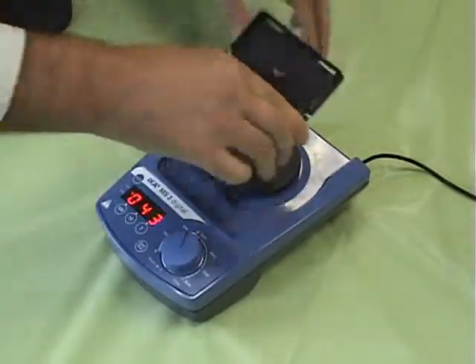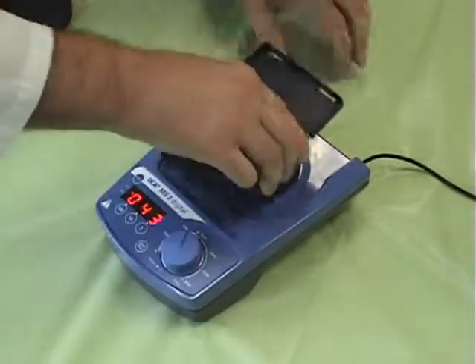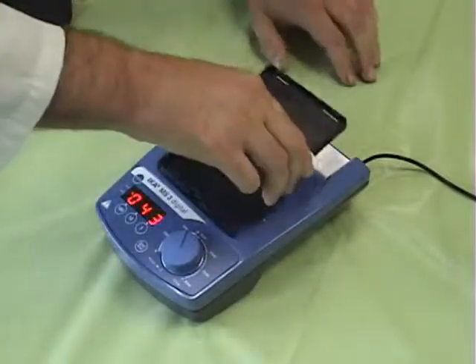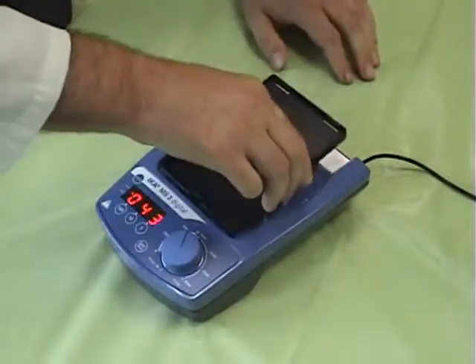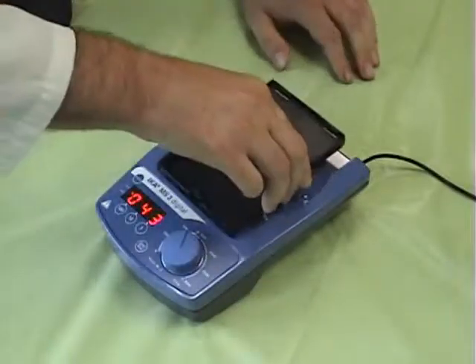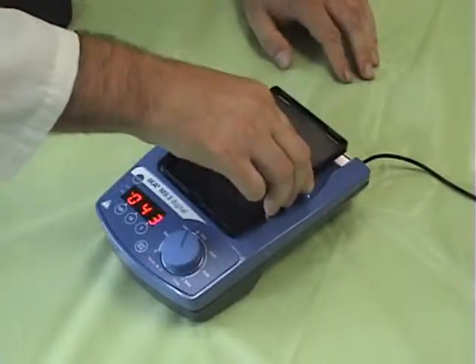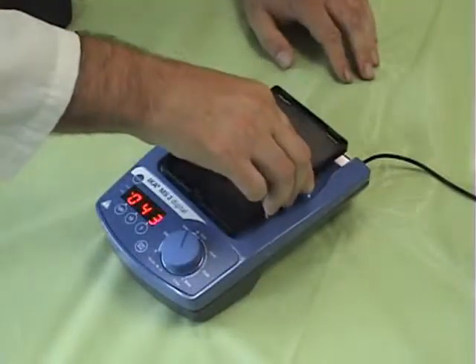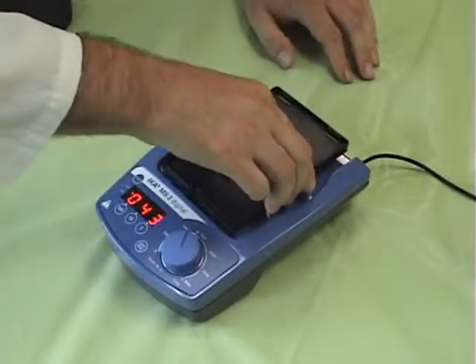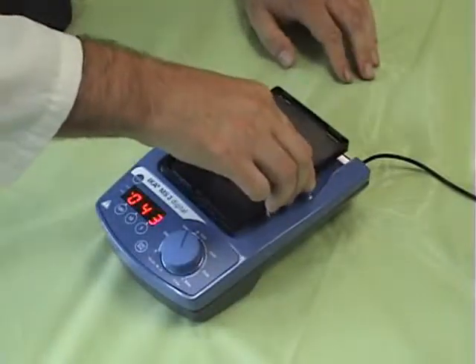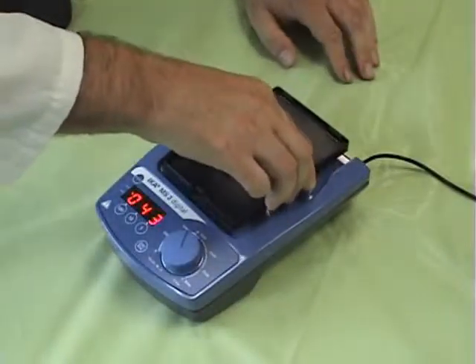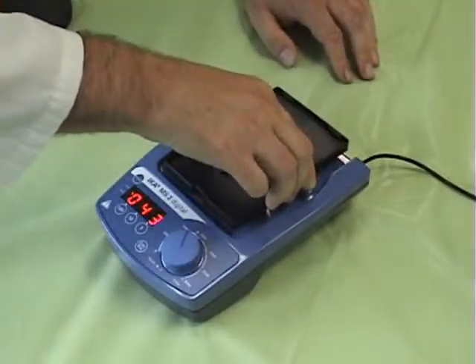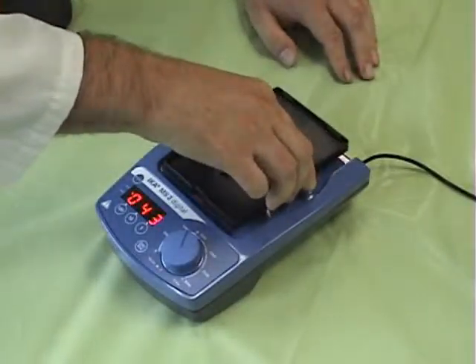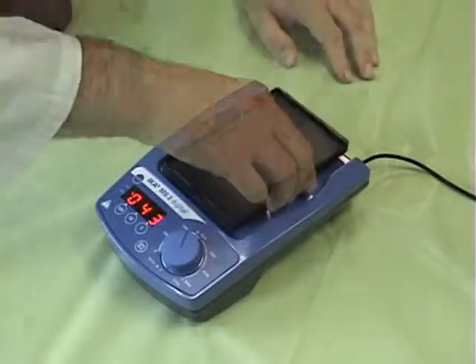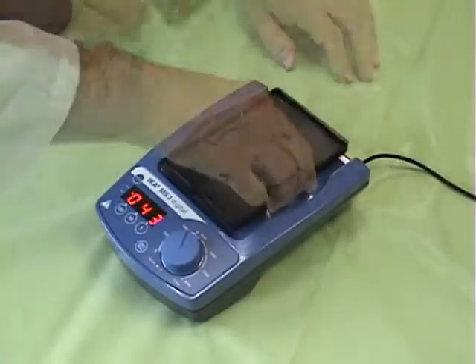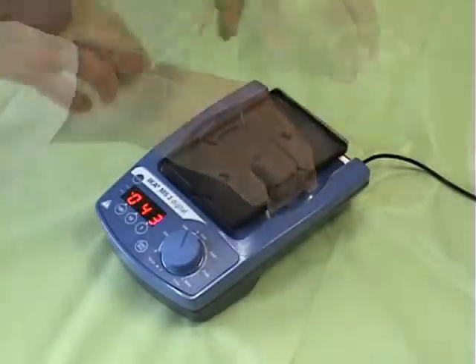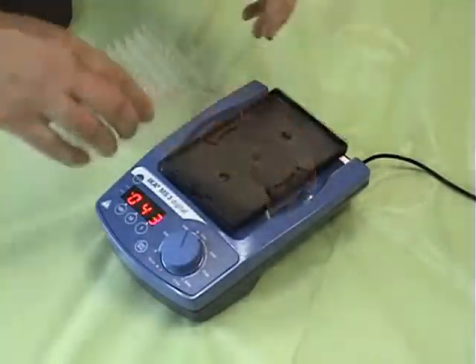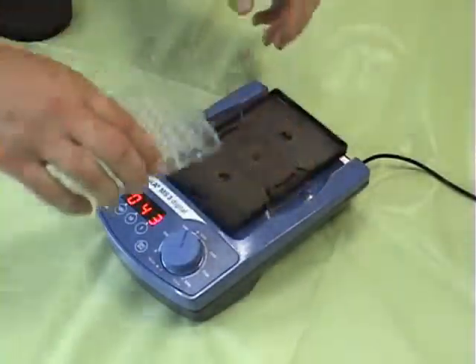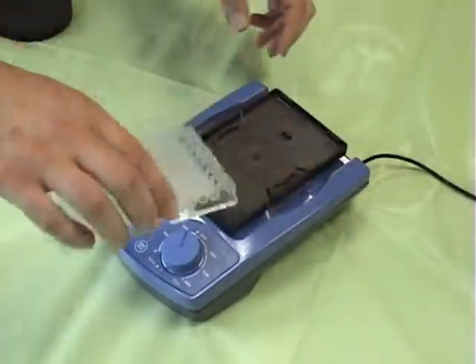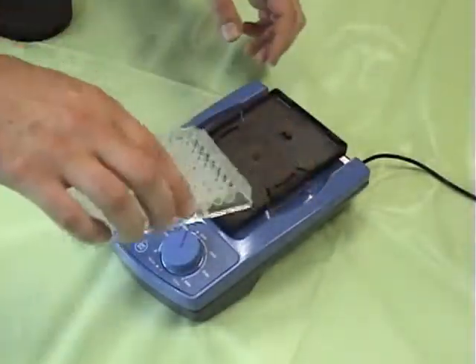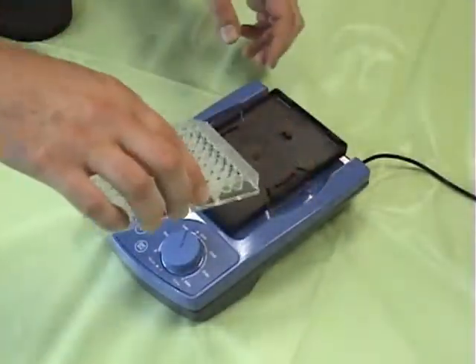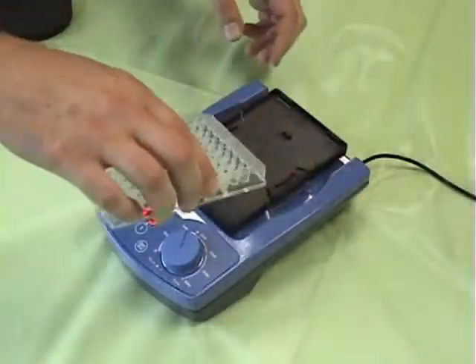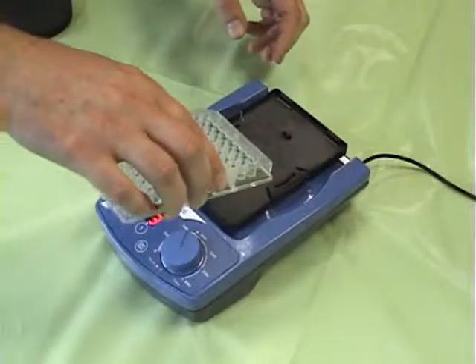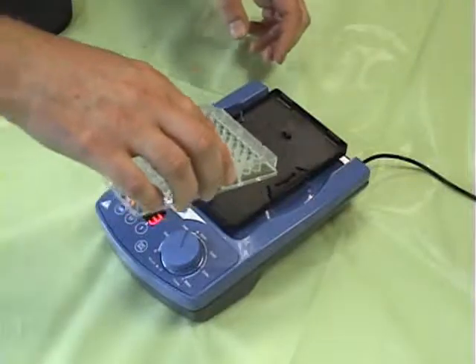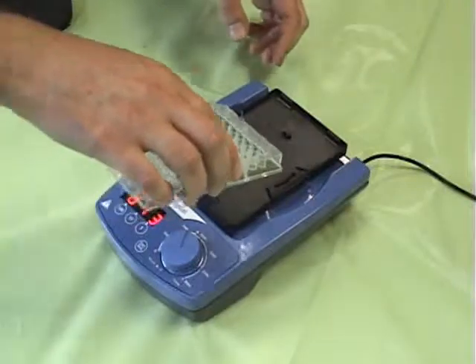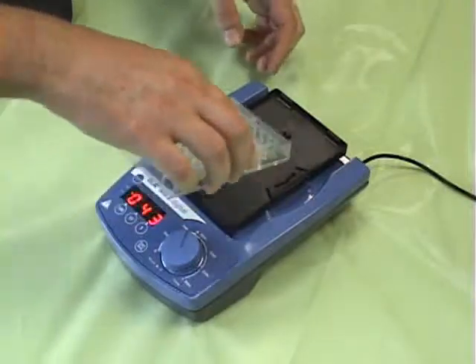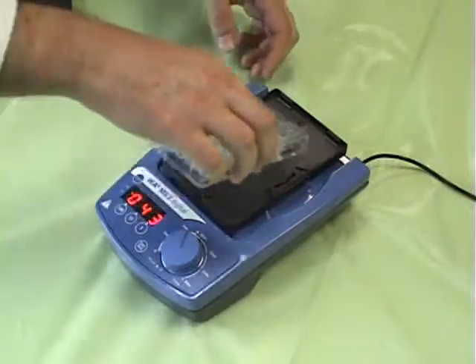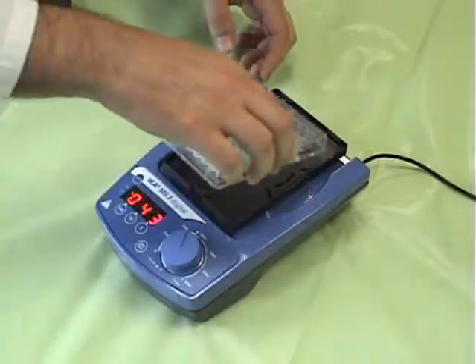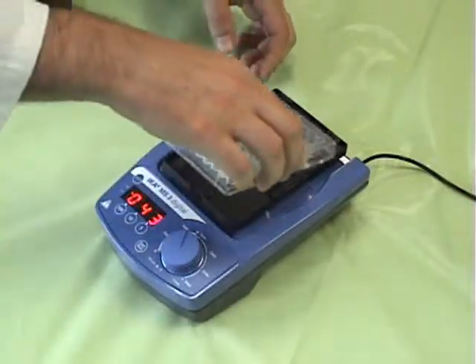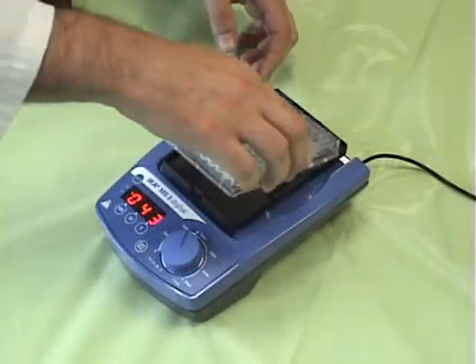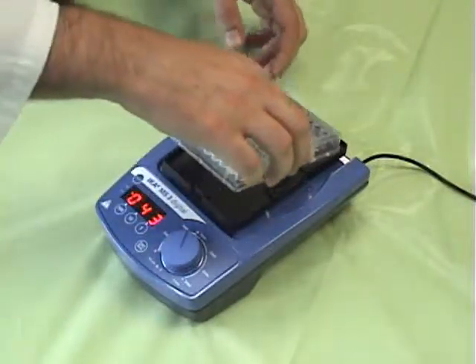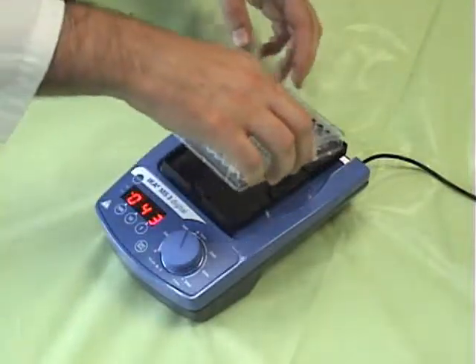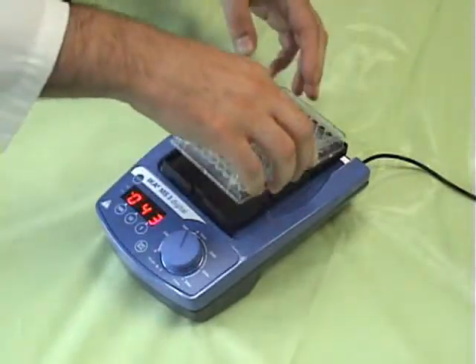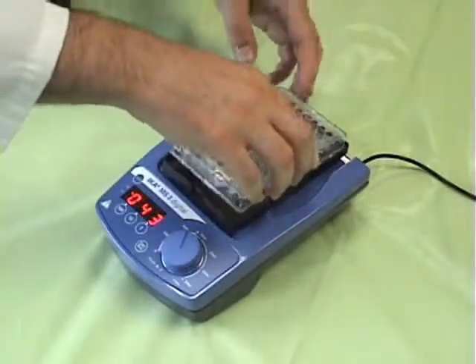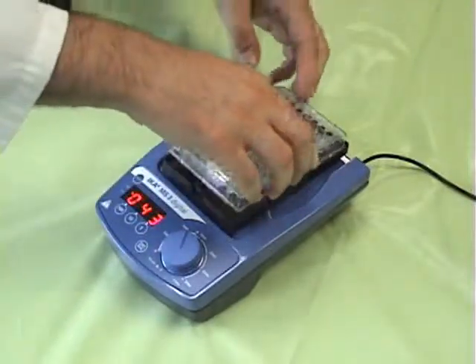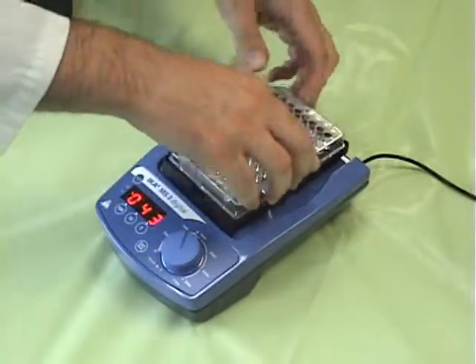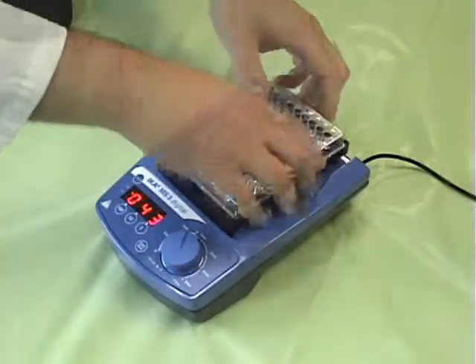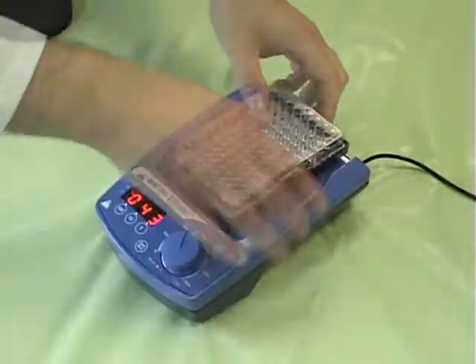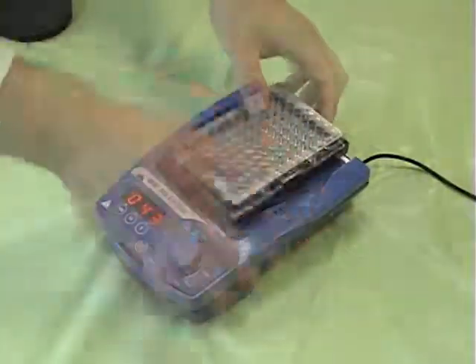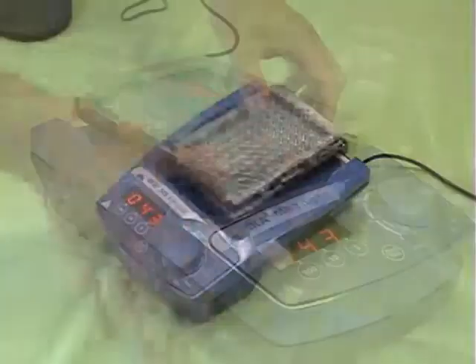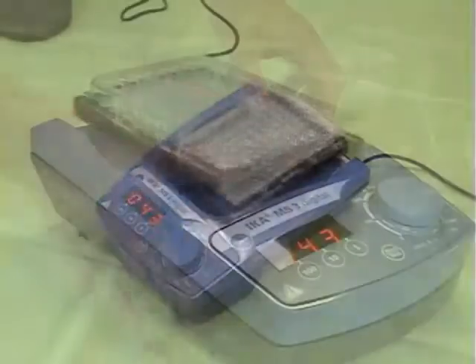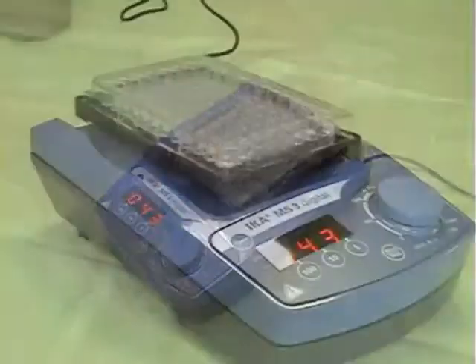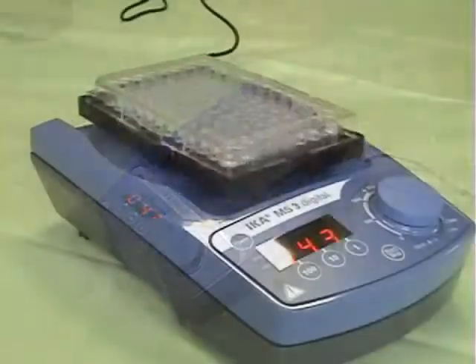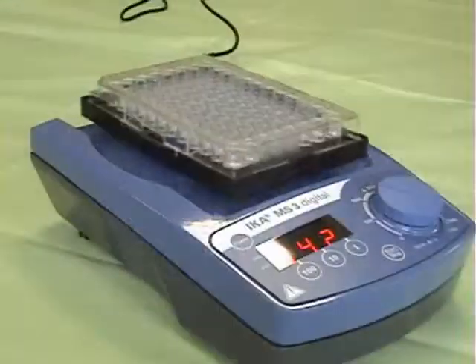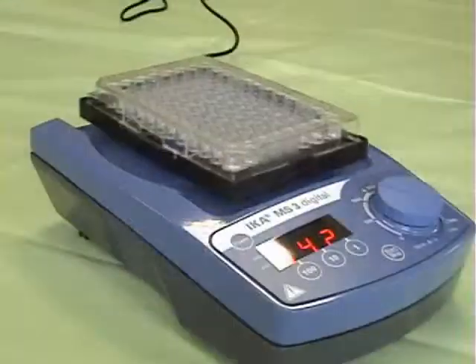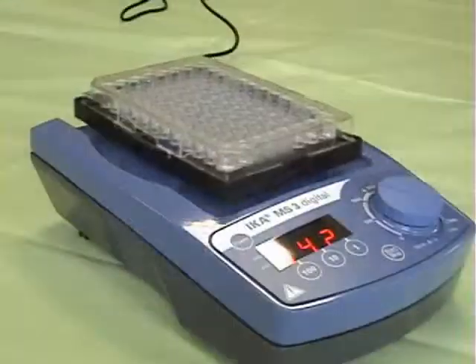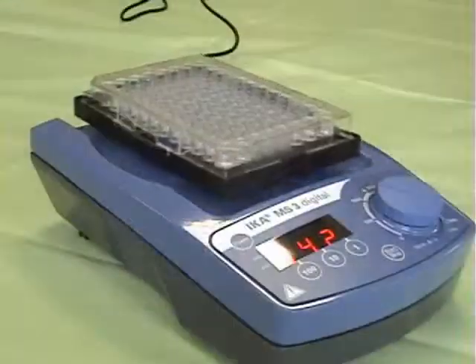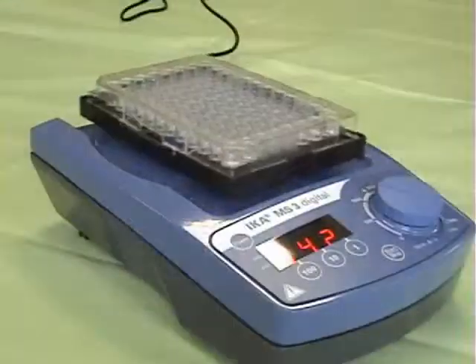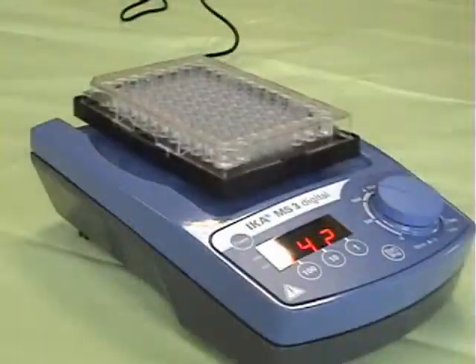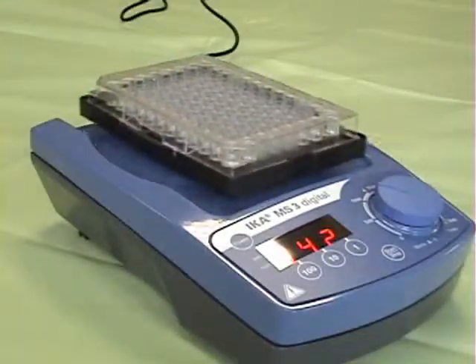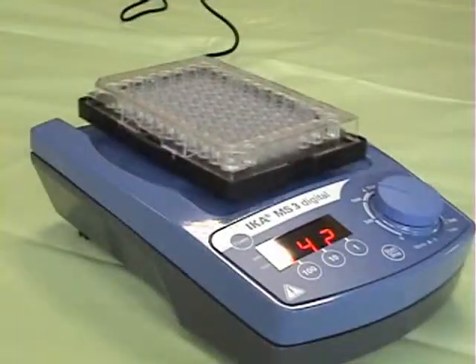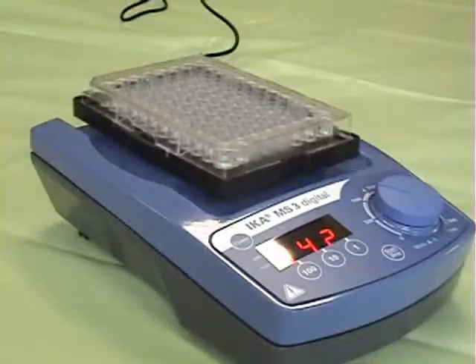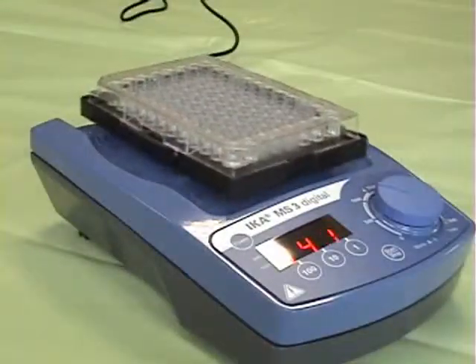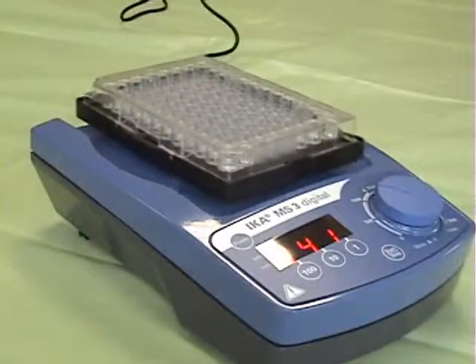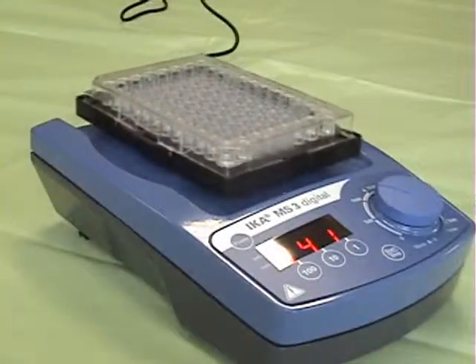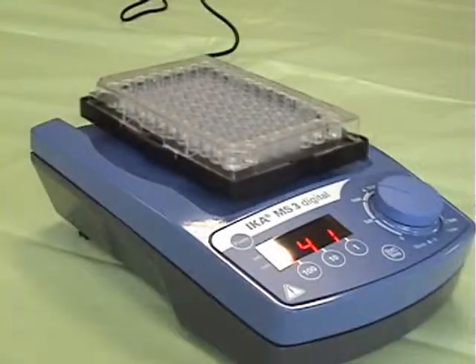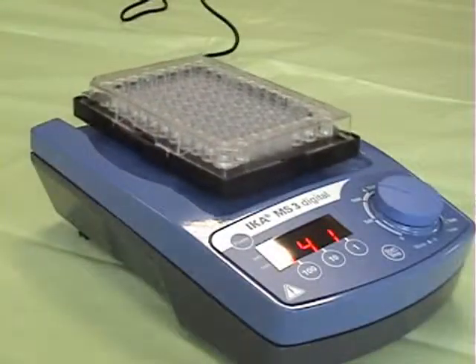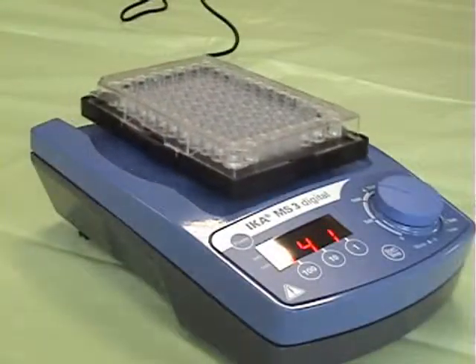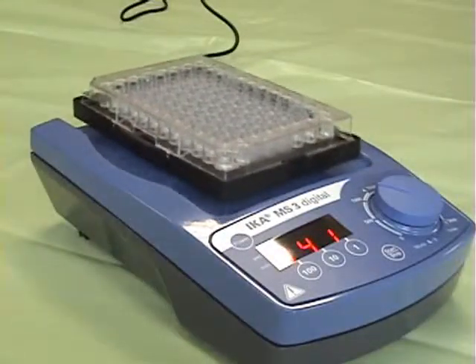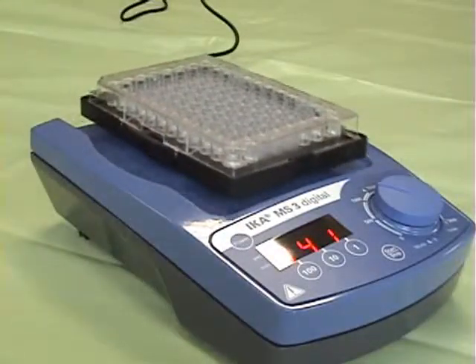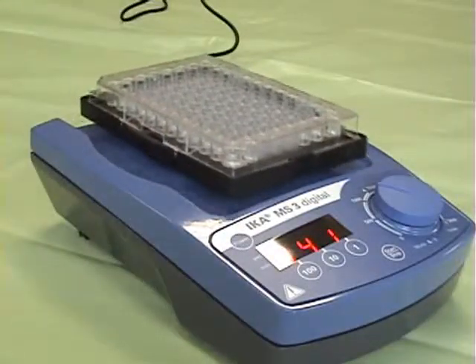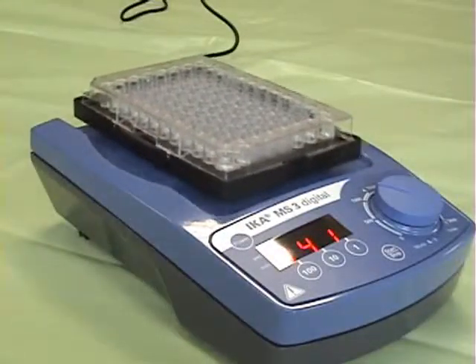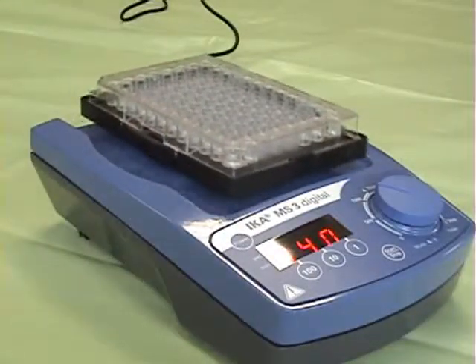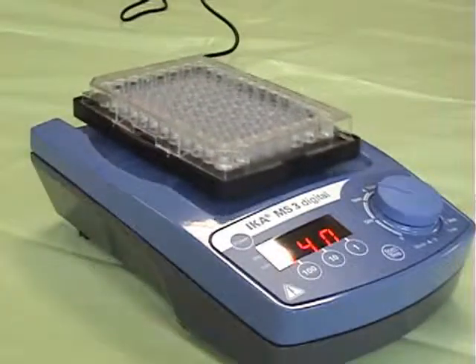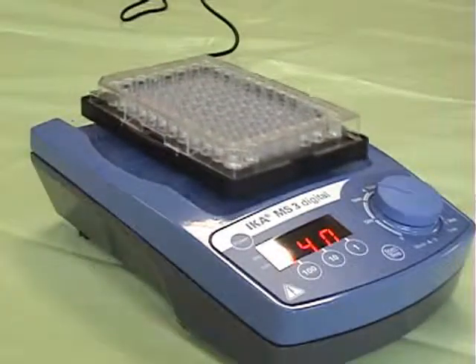Standard size microplates can also be agitated using the special microplate attachment that is included.